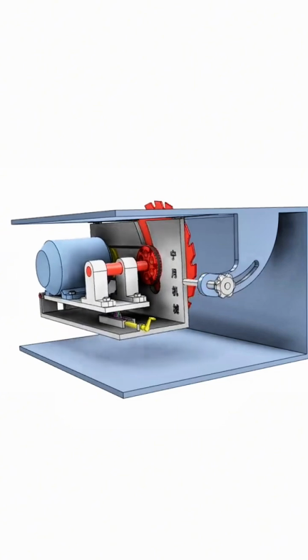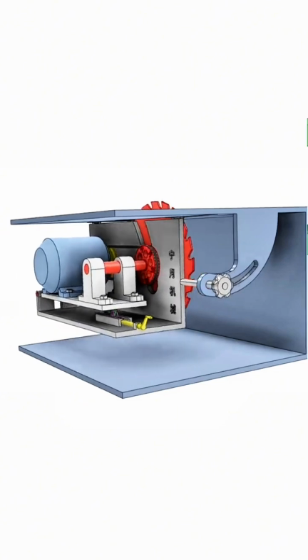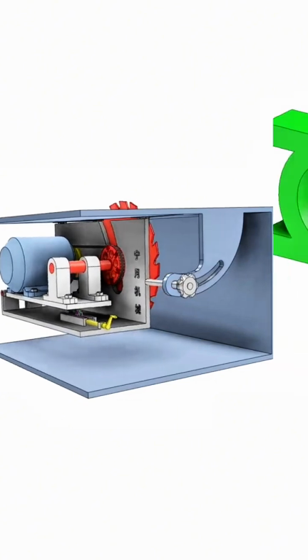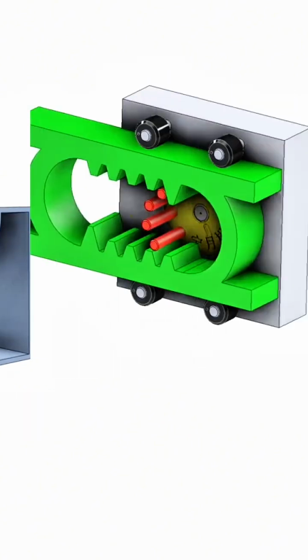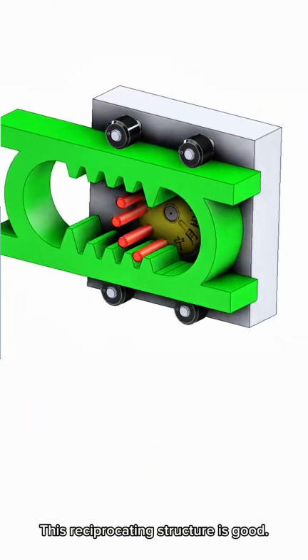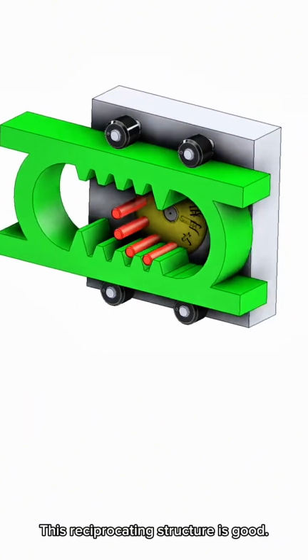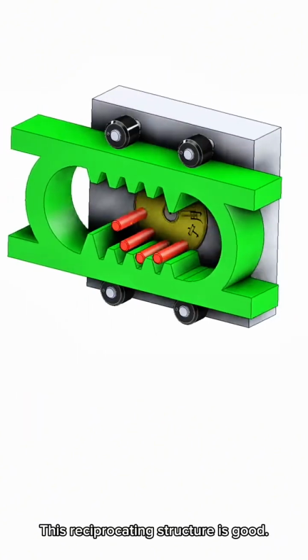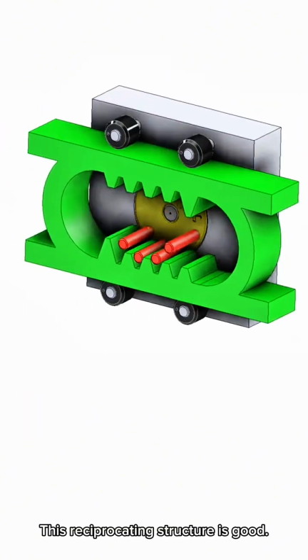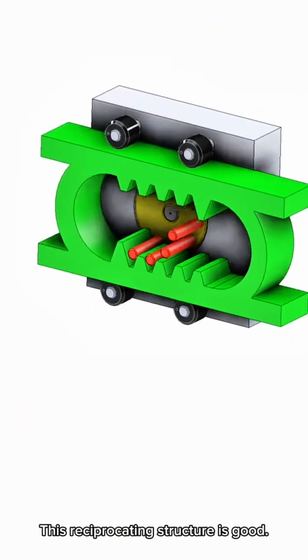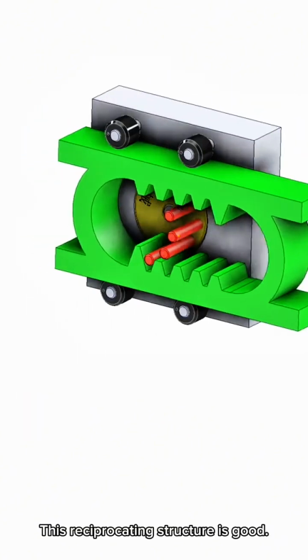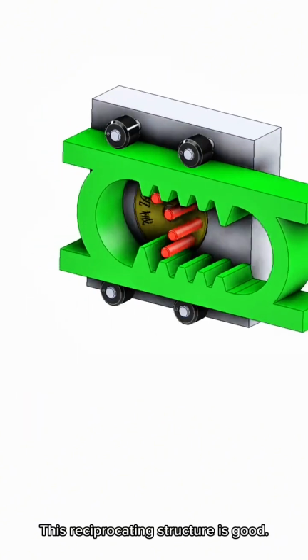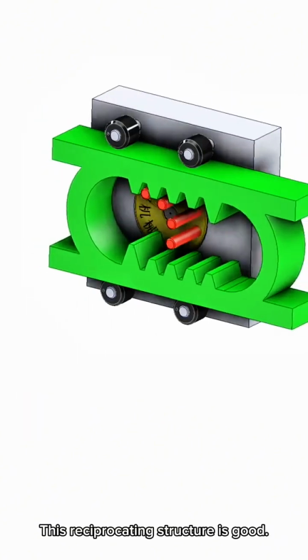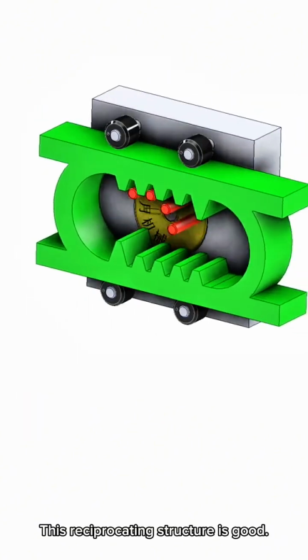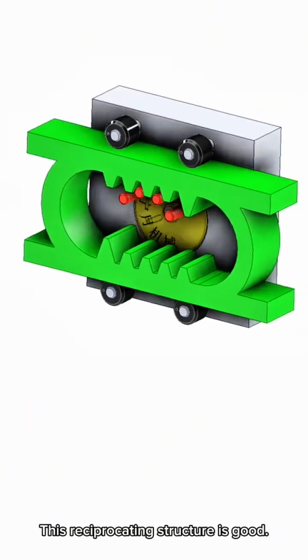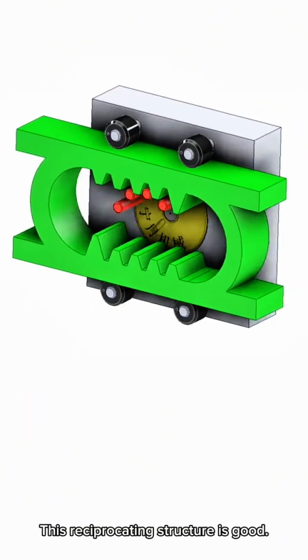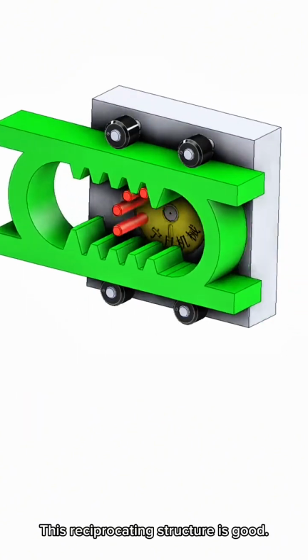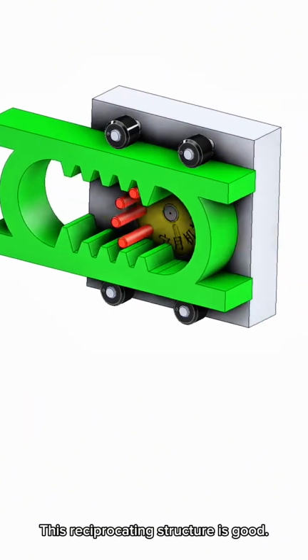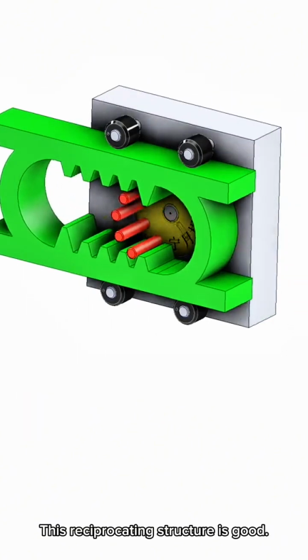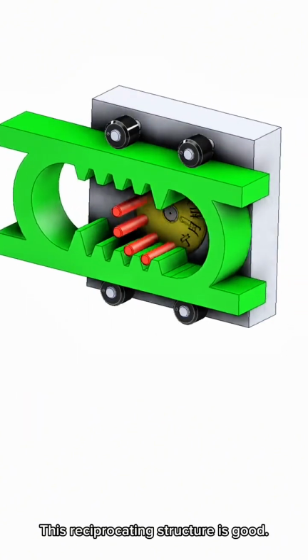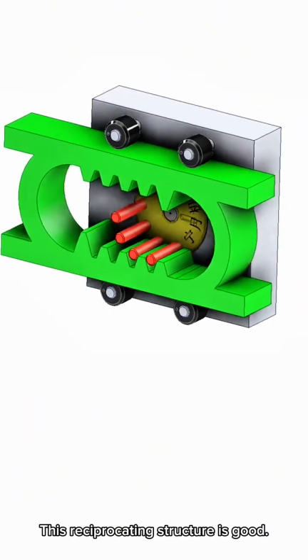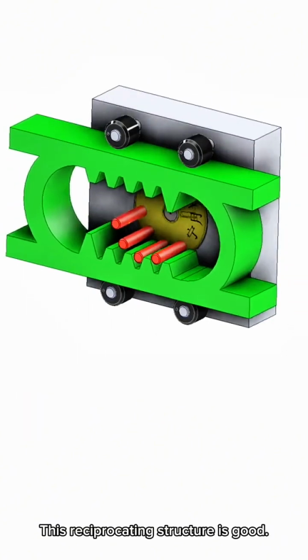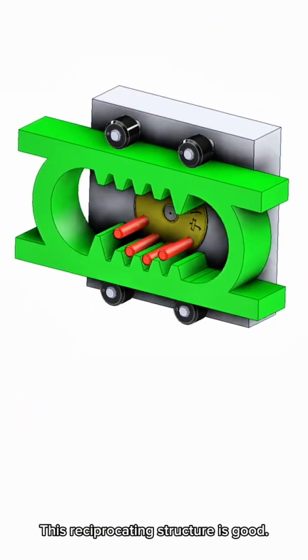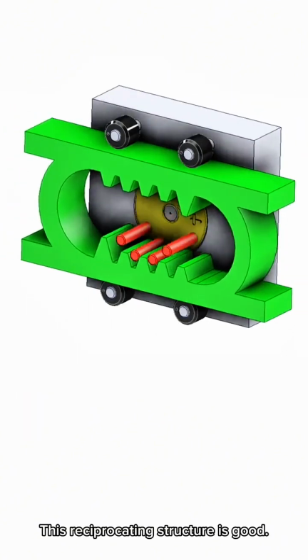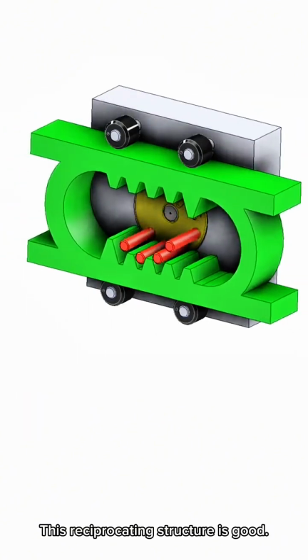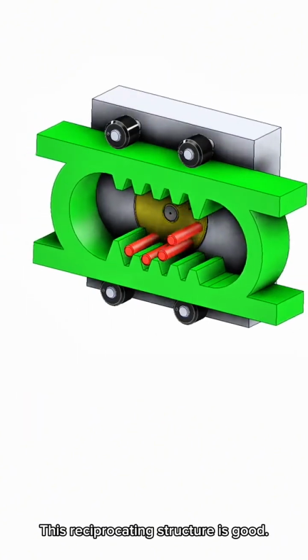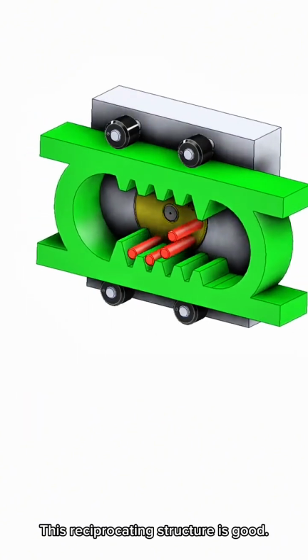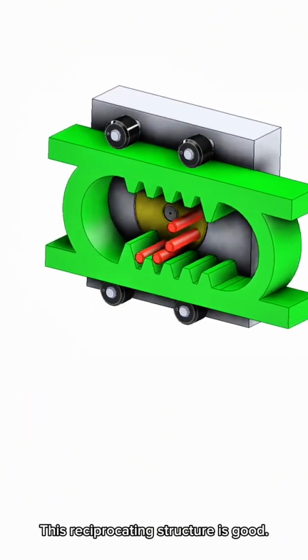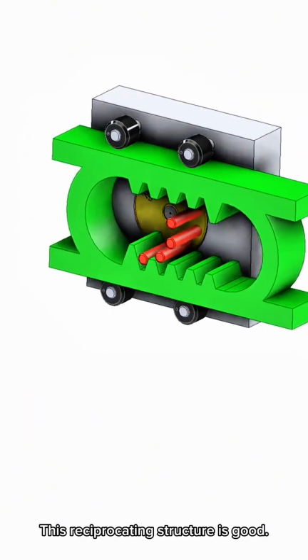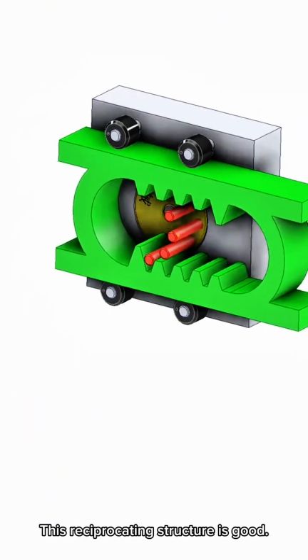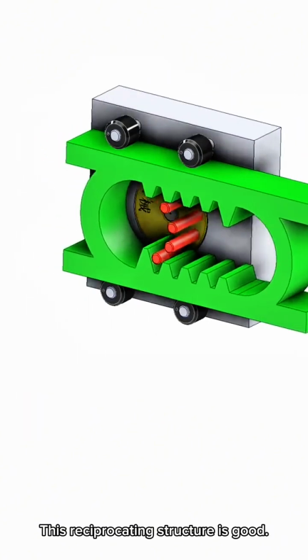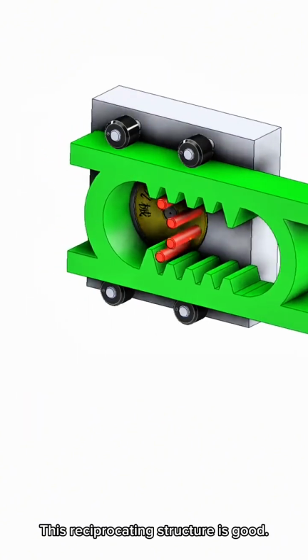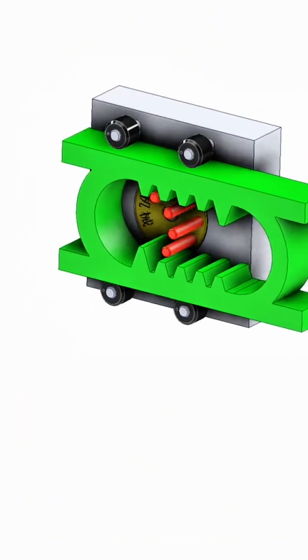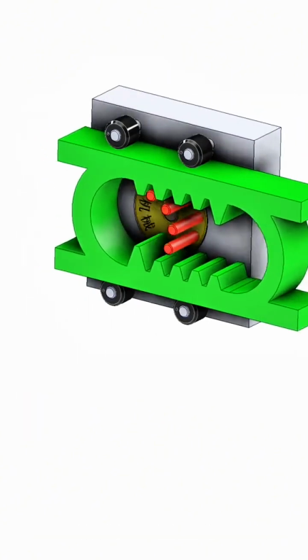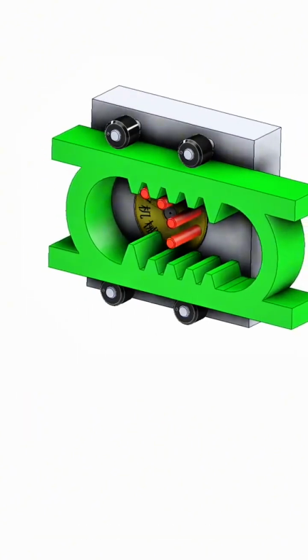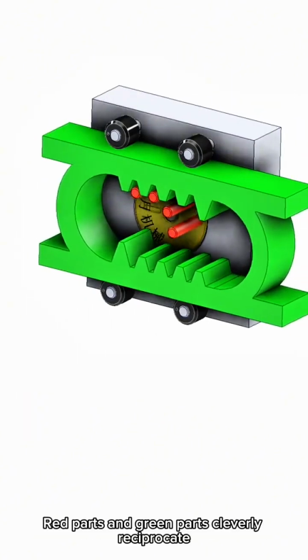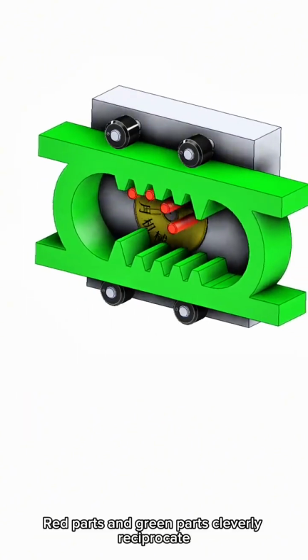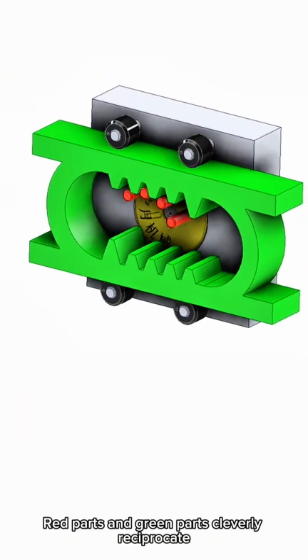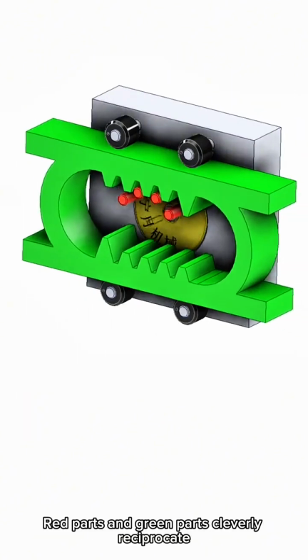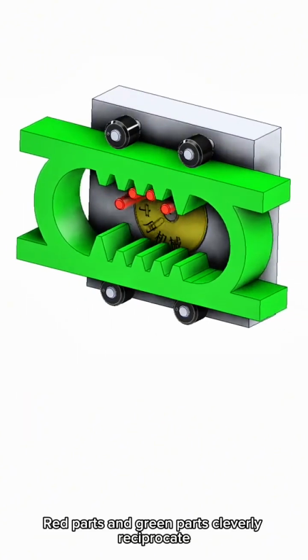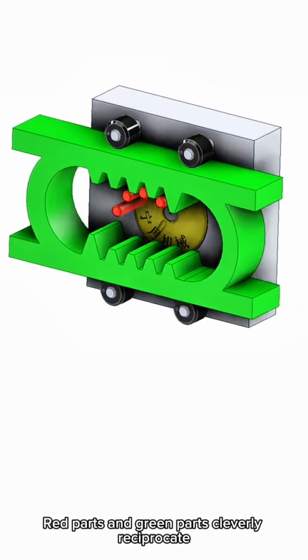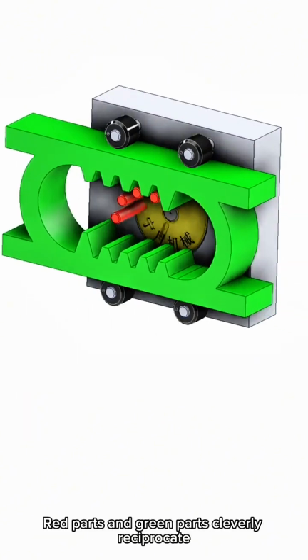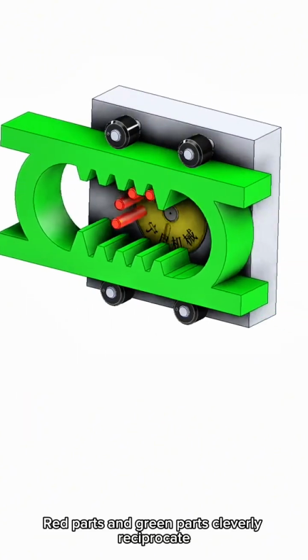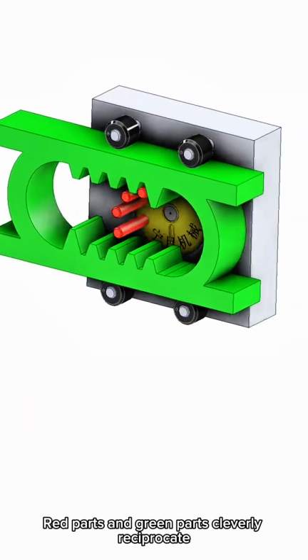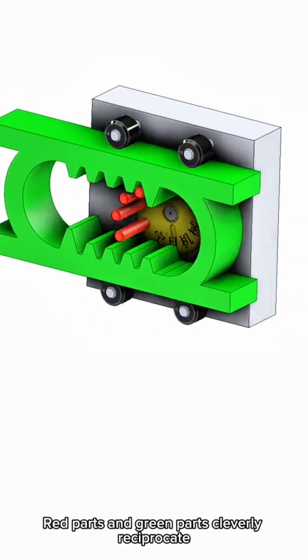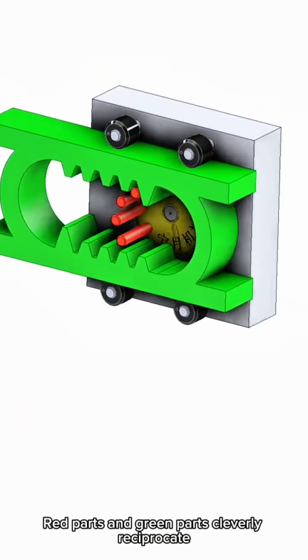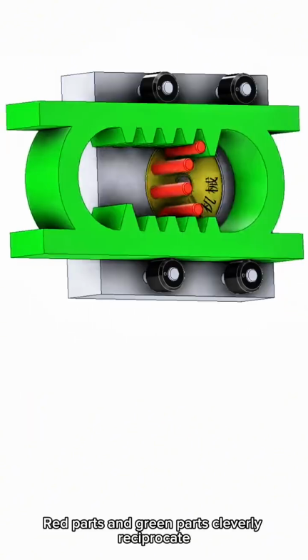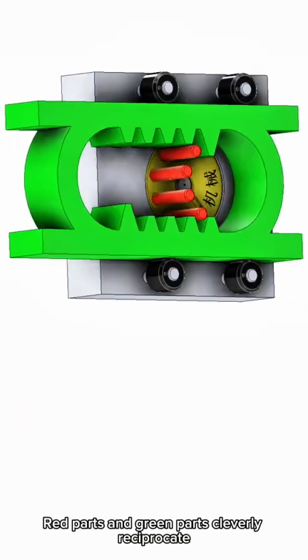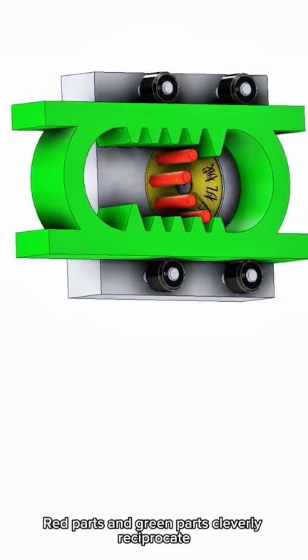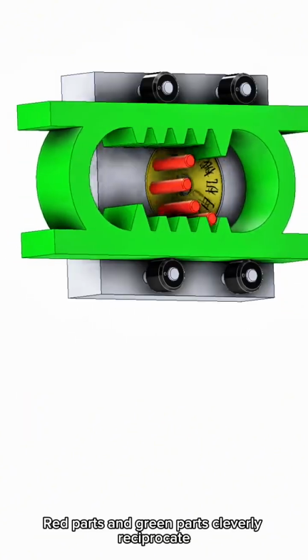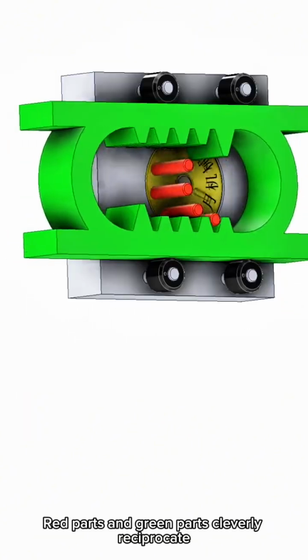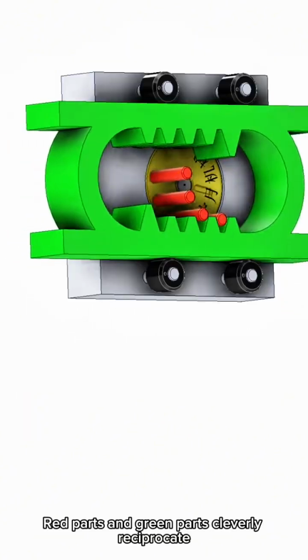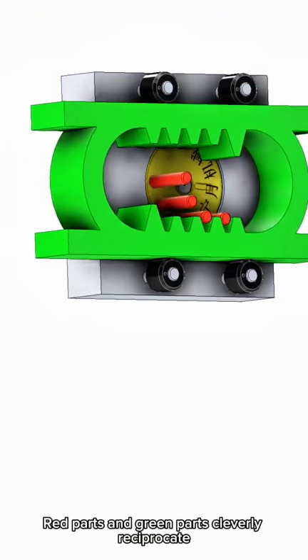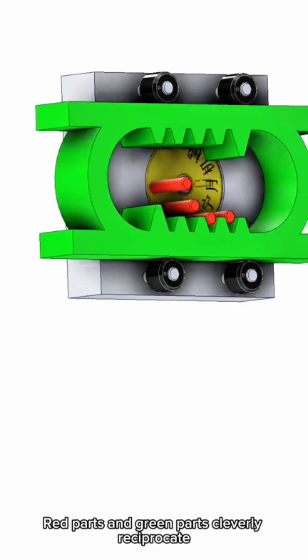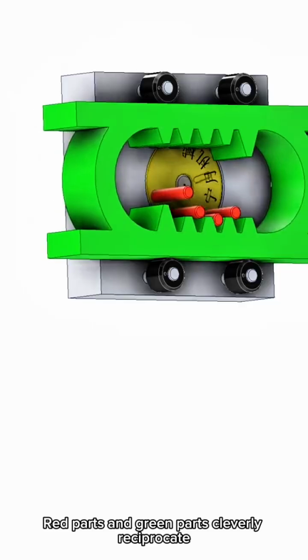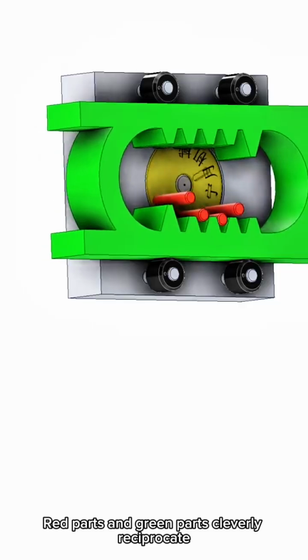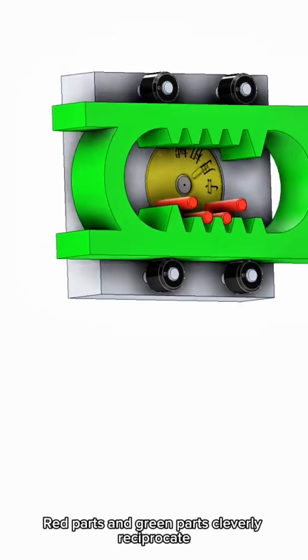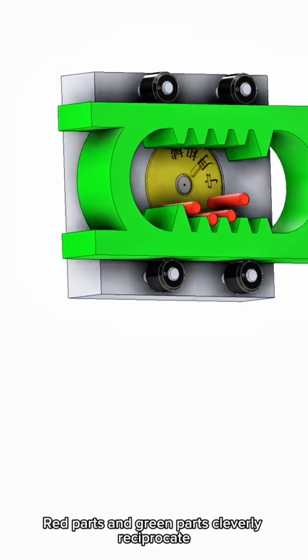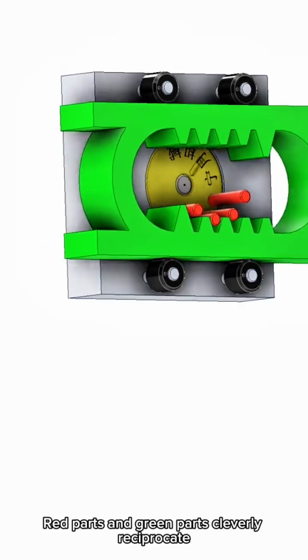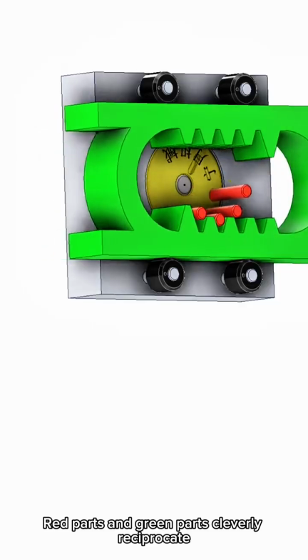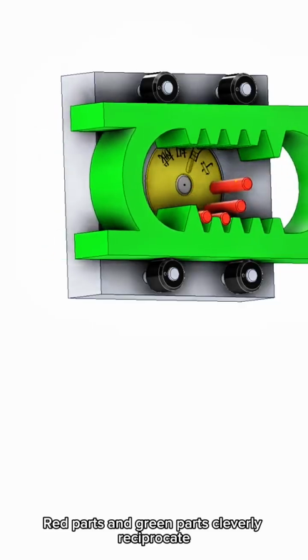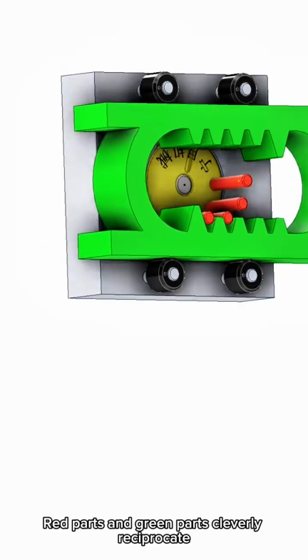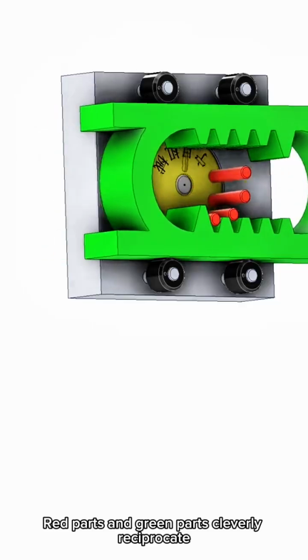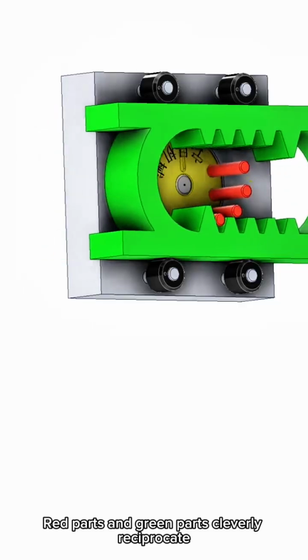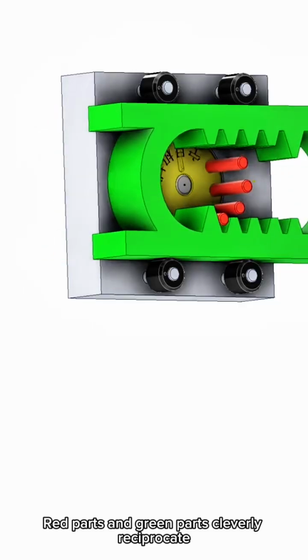This reciprocating structure is good. The red parts and green parts cleverly reciprocate.